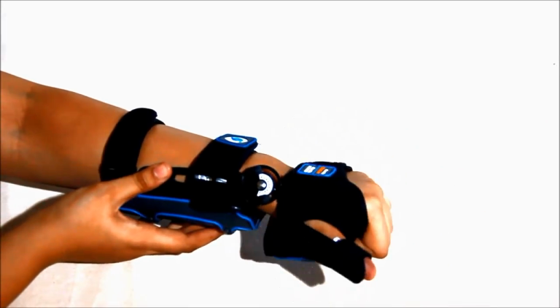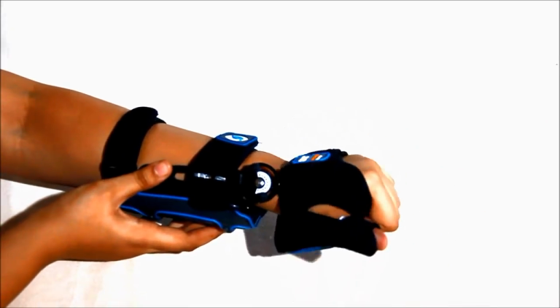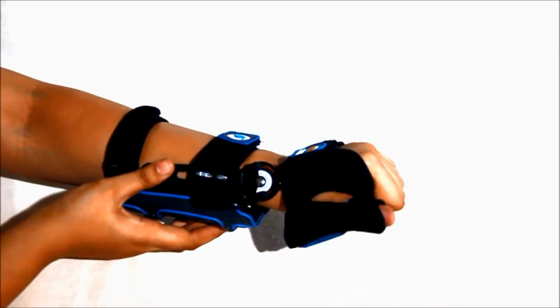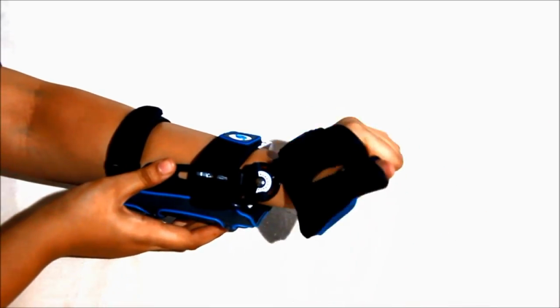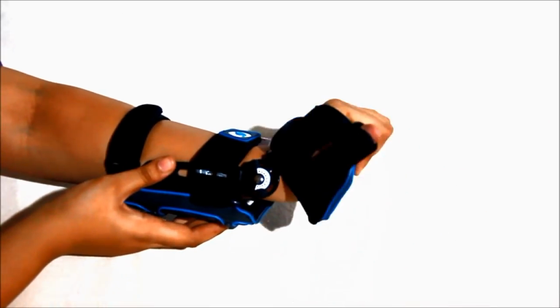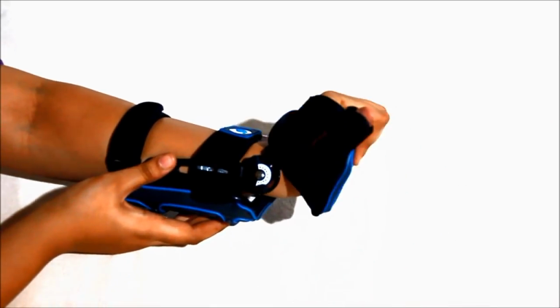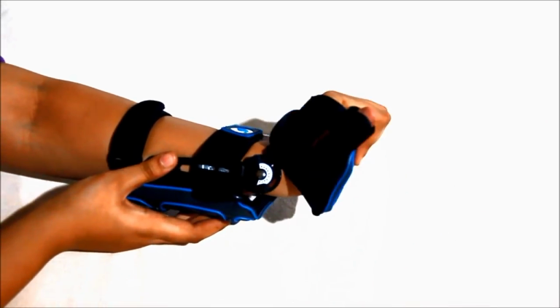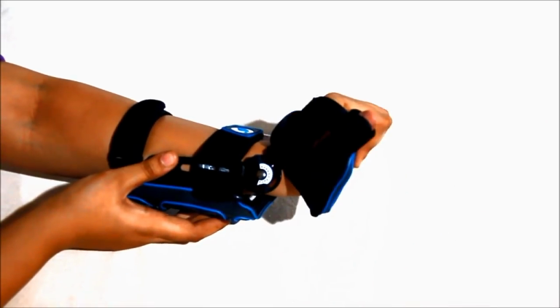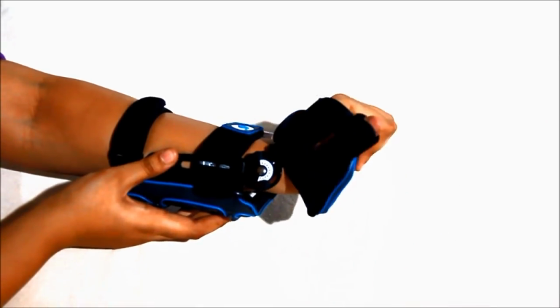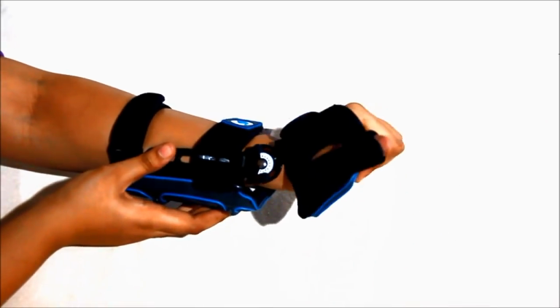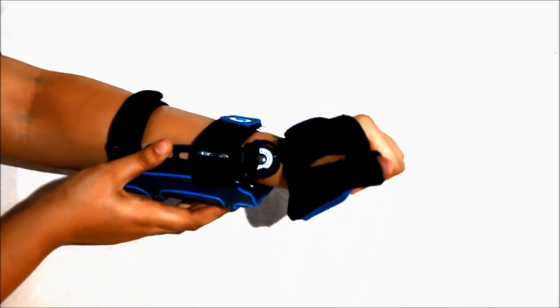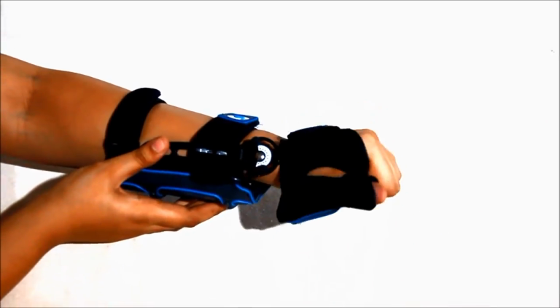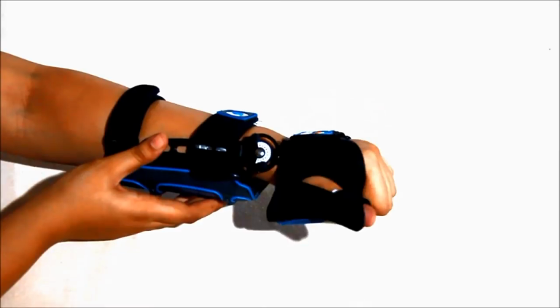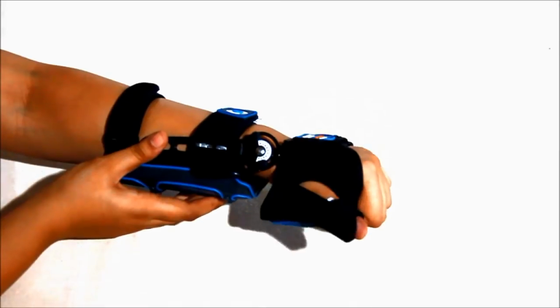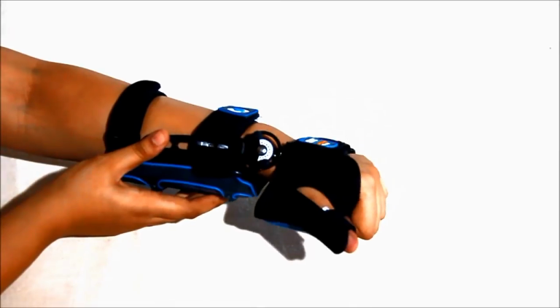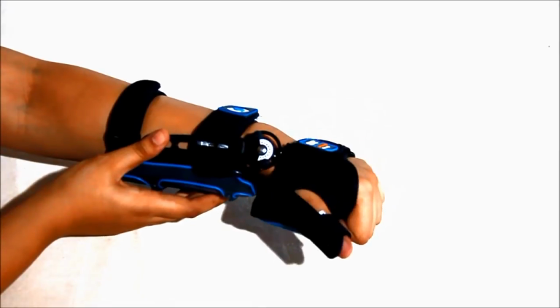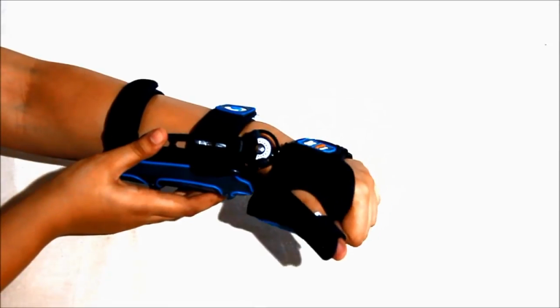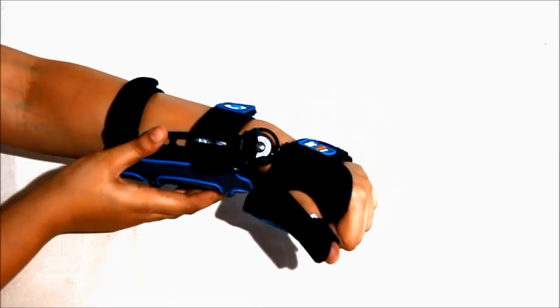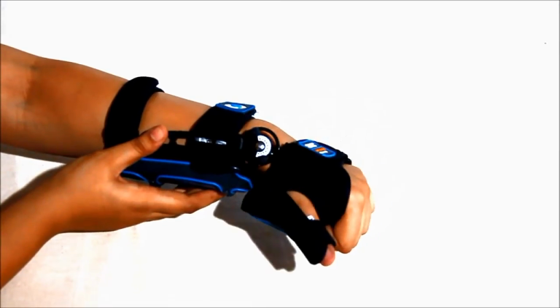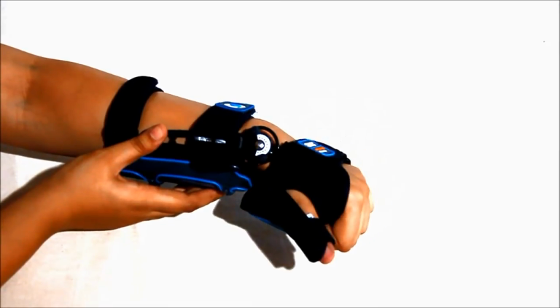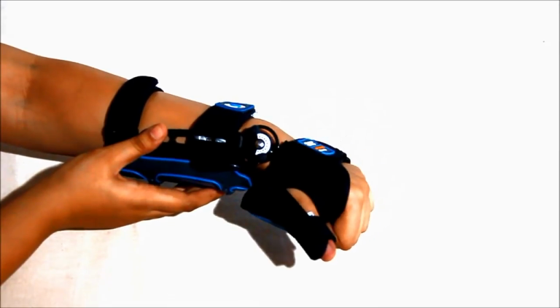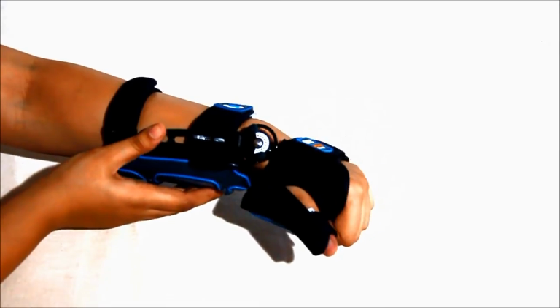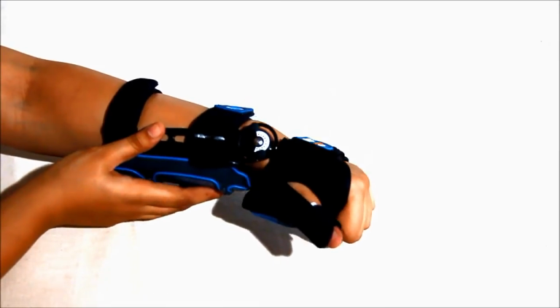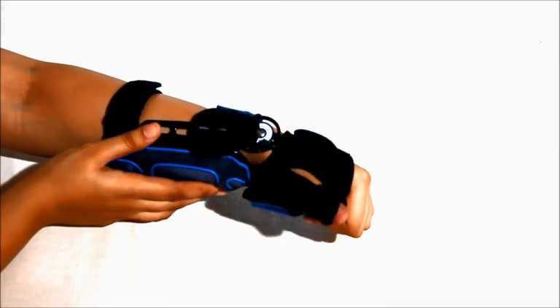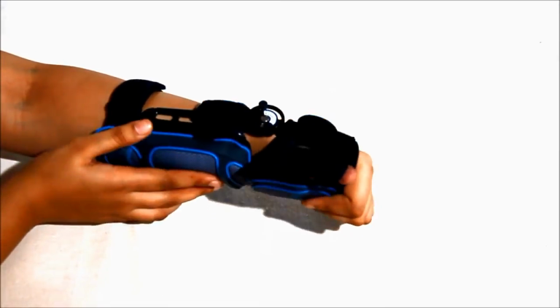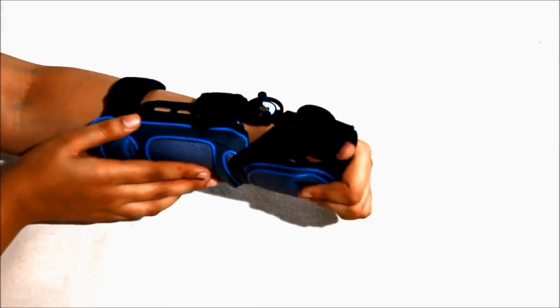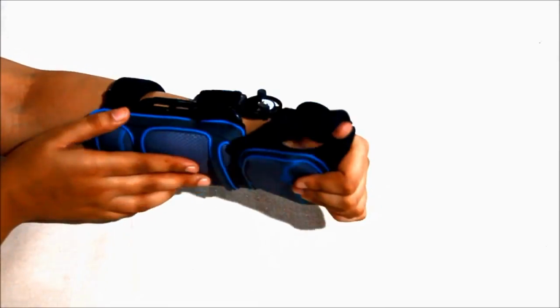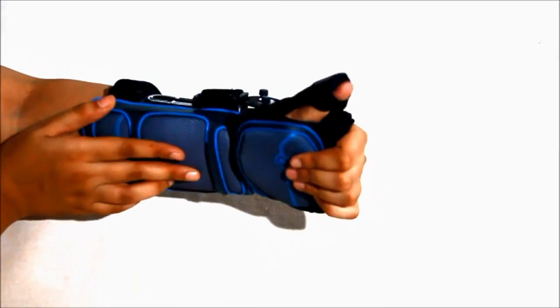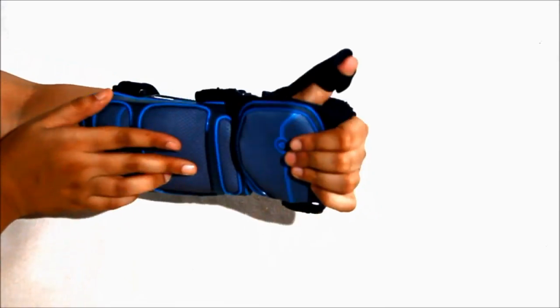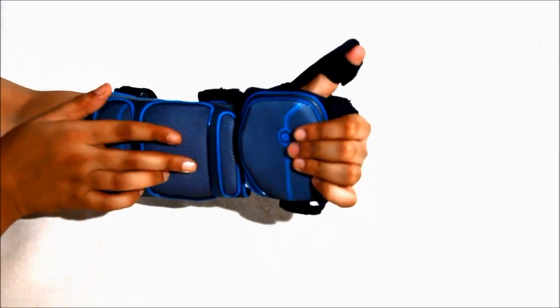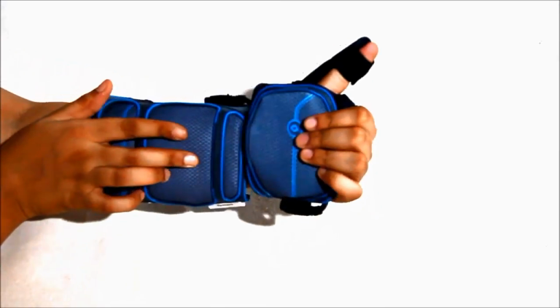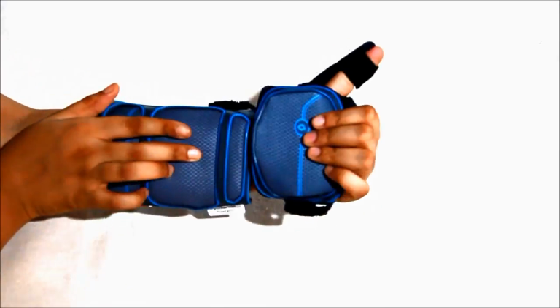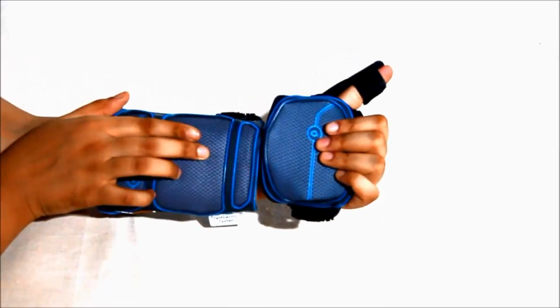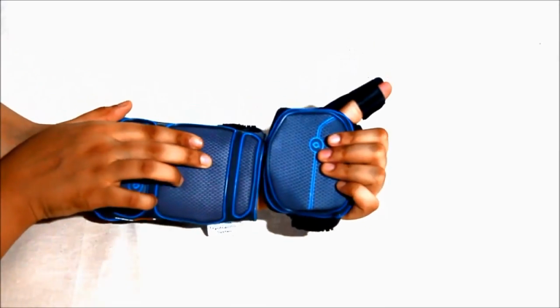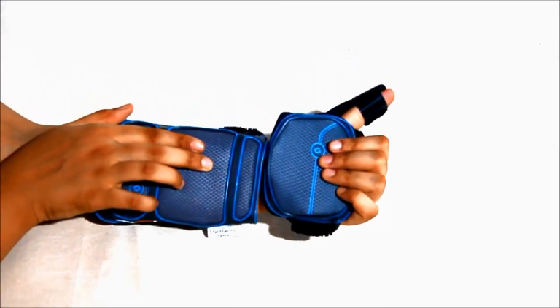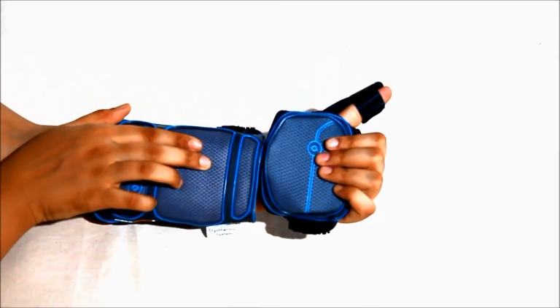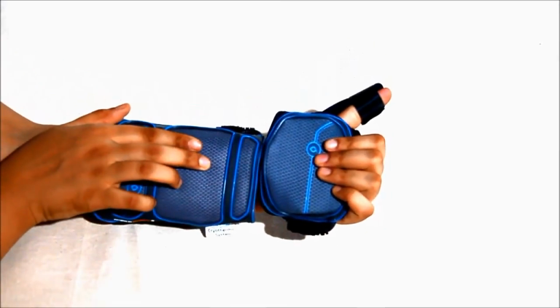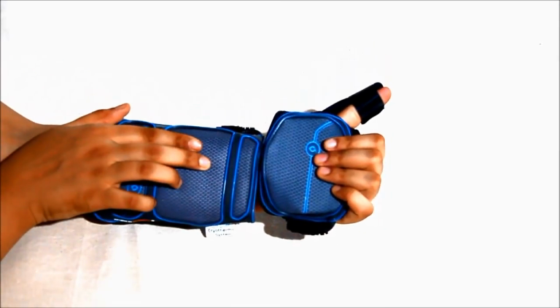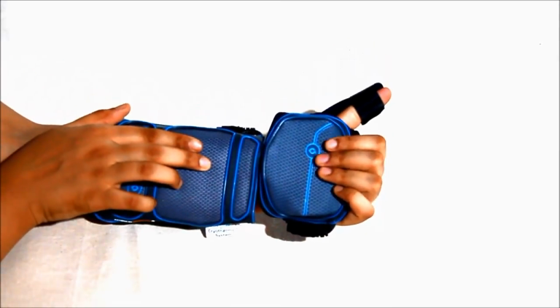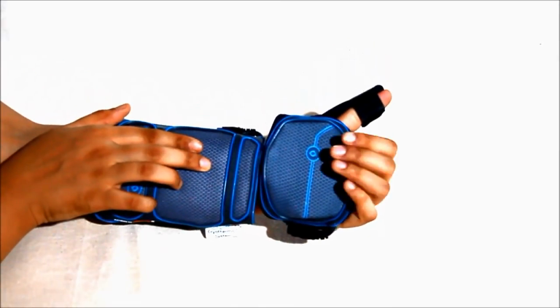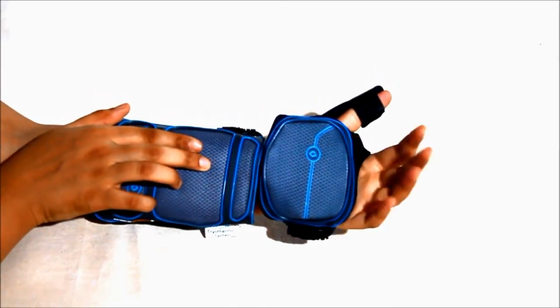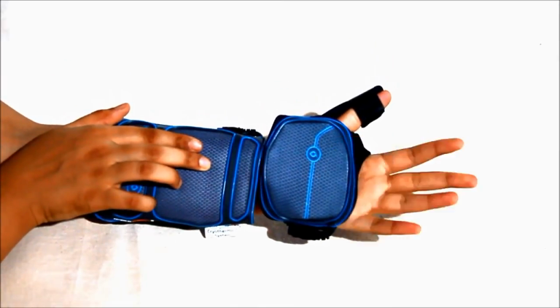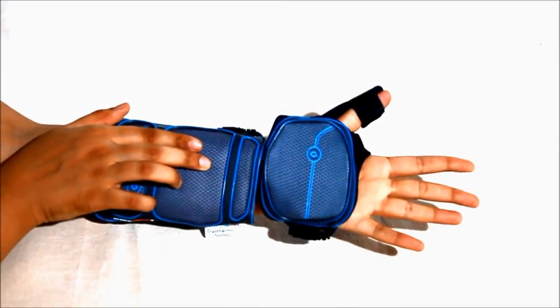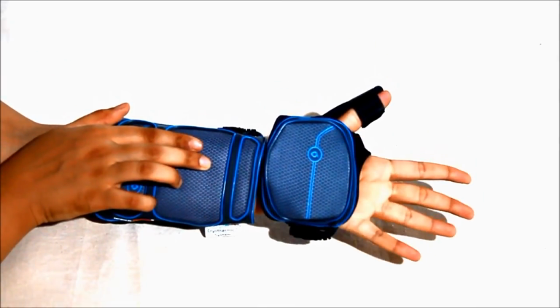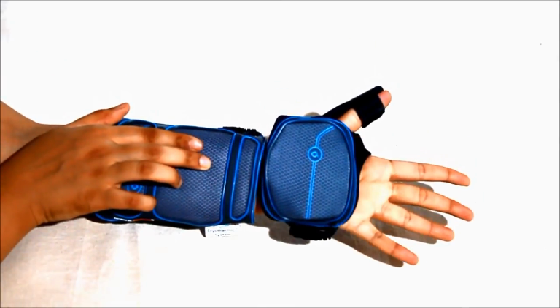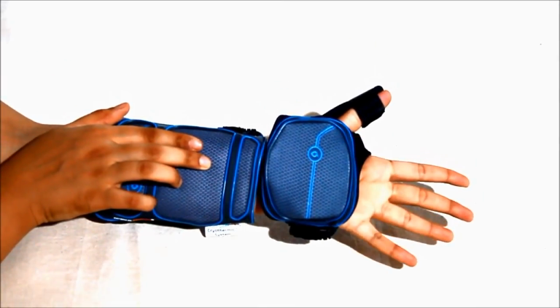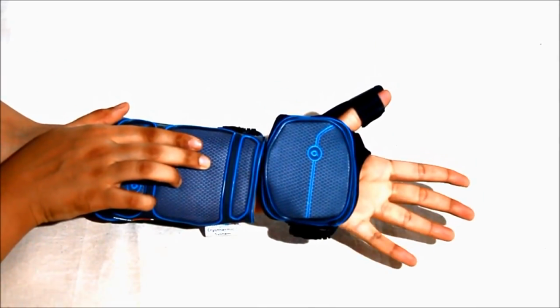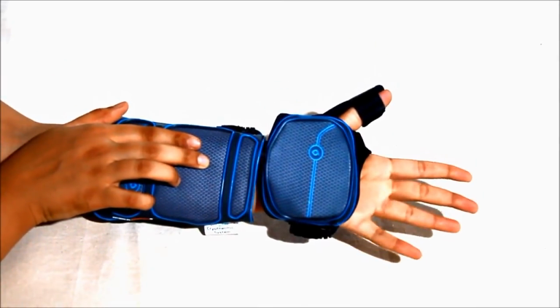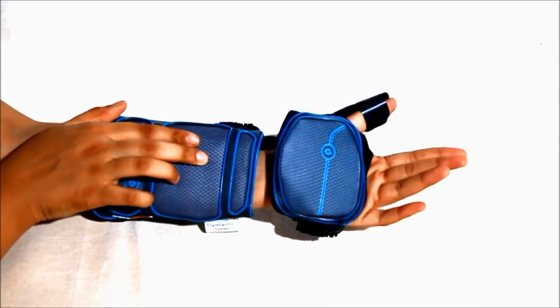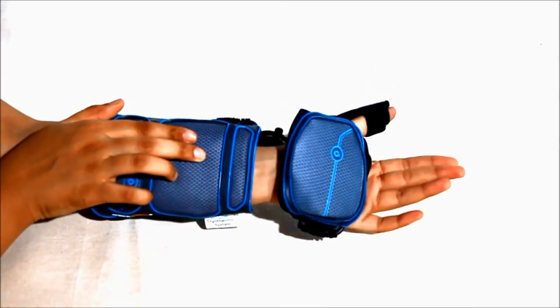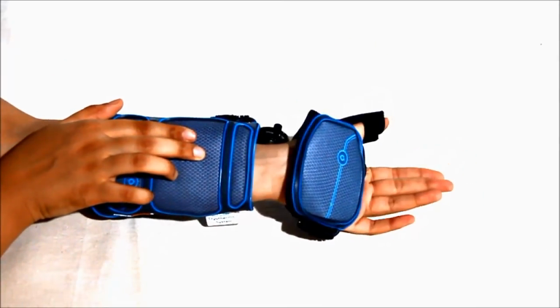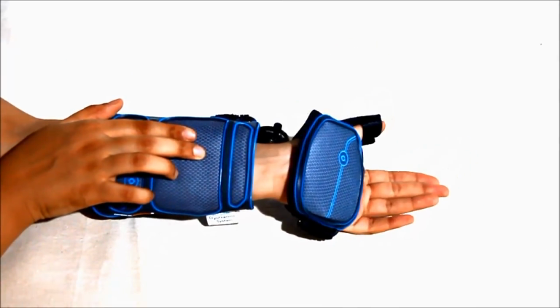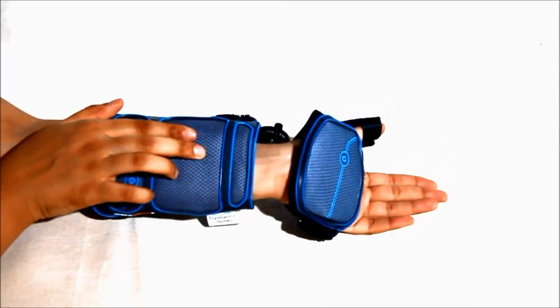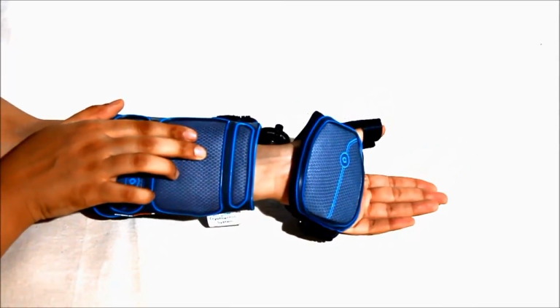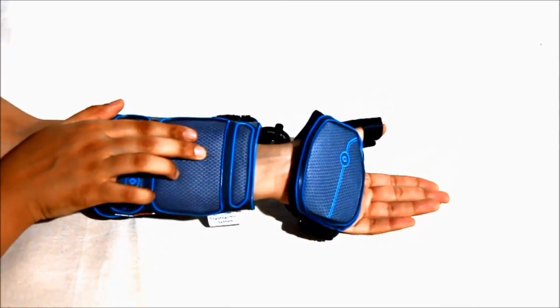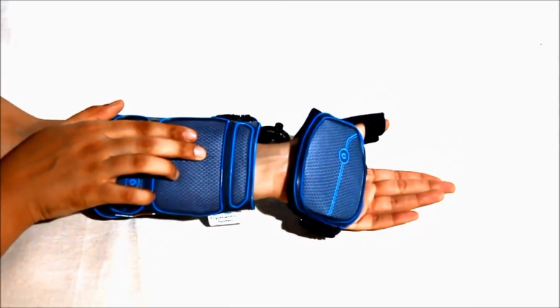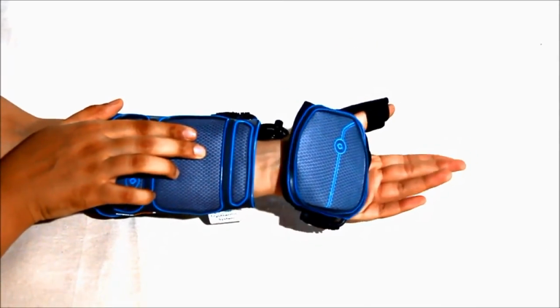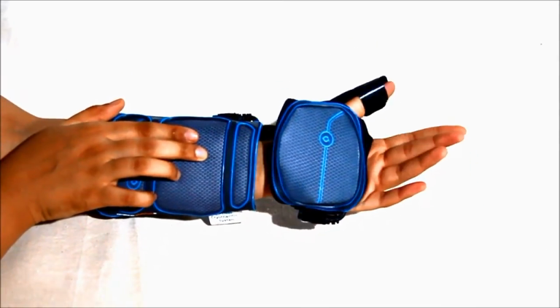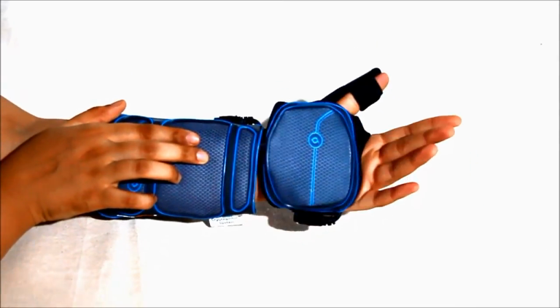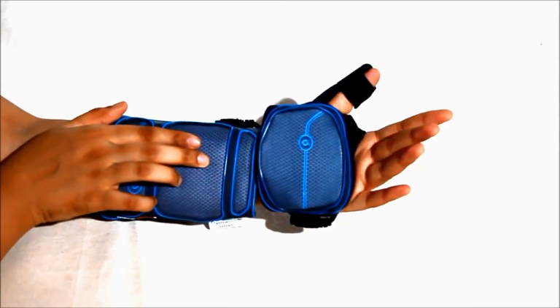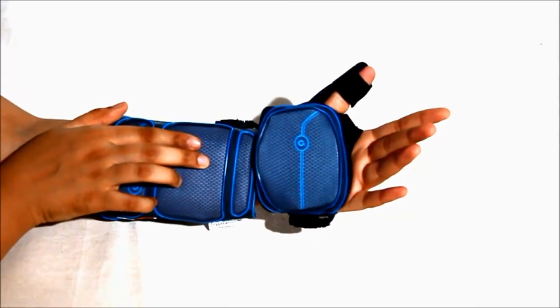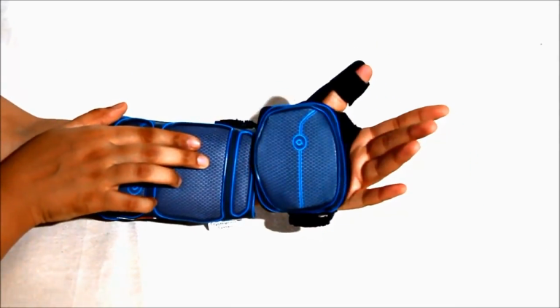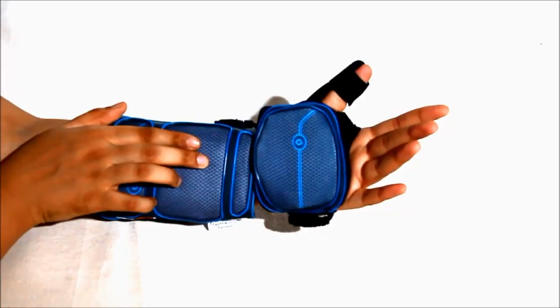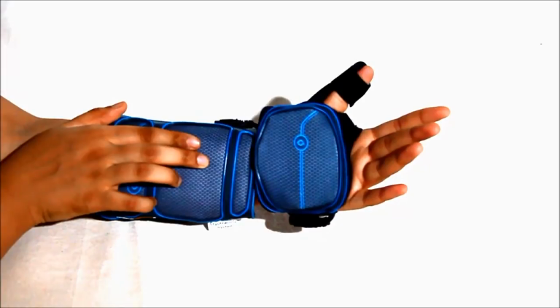This is how the wrist wrap looks after the application. It is lightweight, portable, and allows for instant application of hot, cold, and contrast therapies, anytime and anywhere.